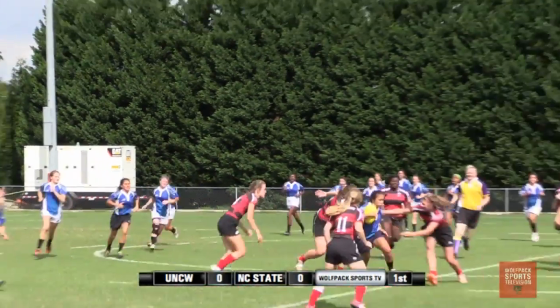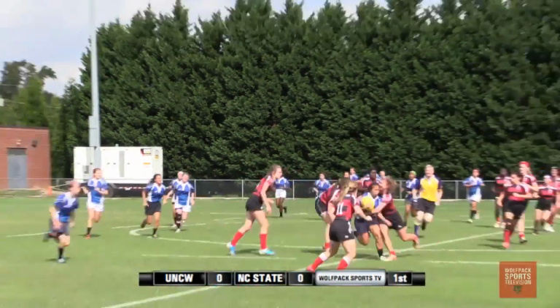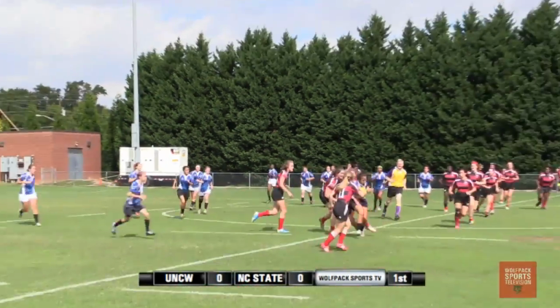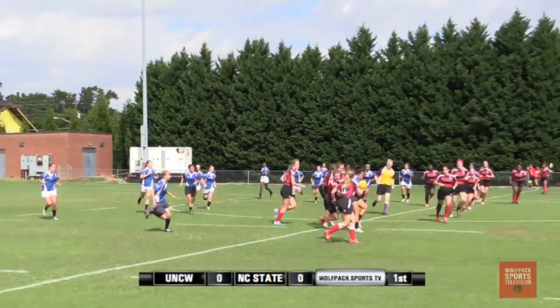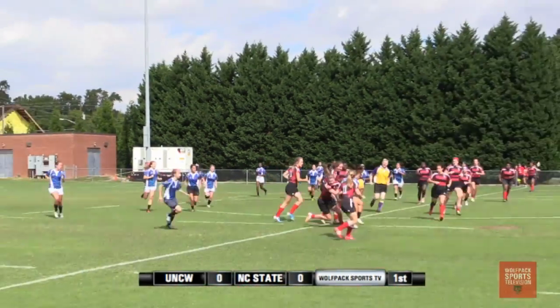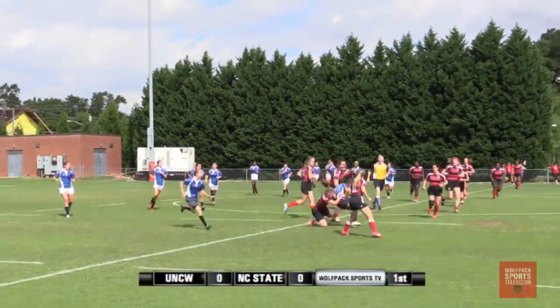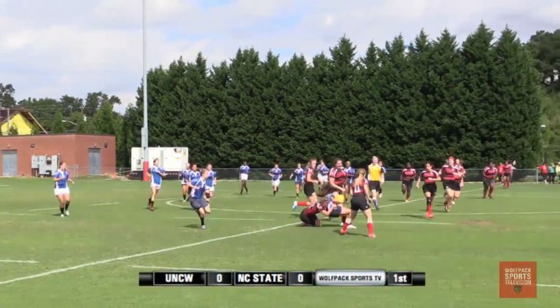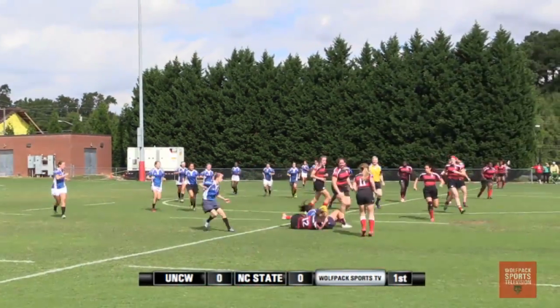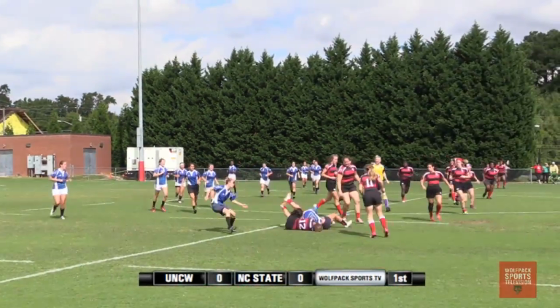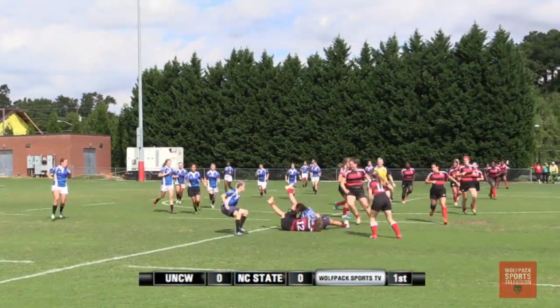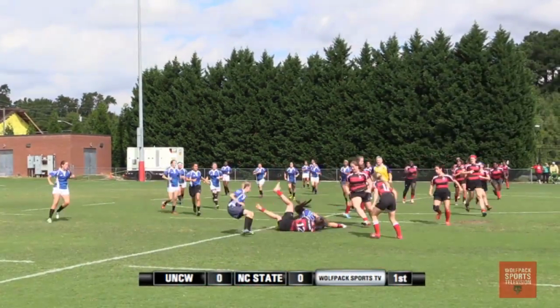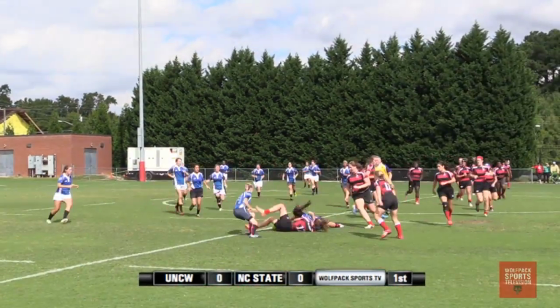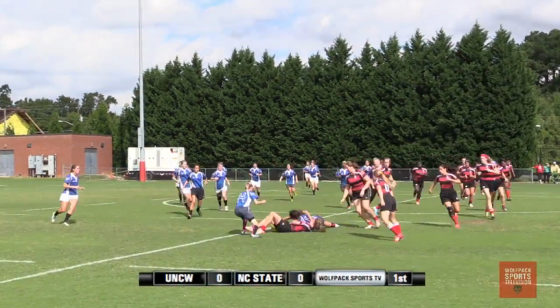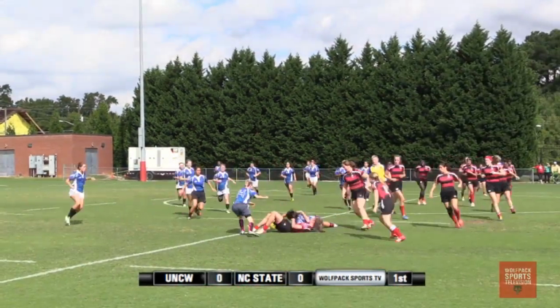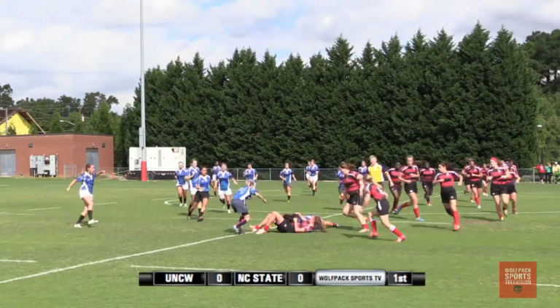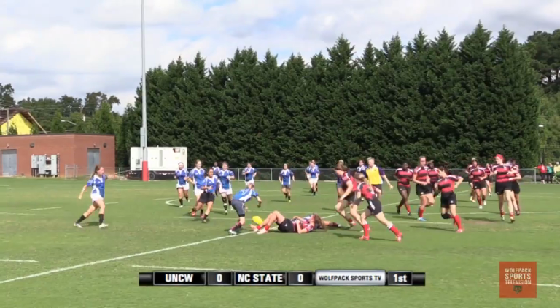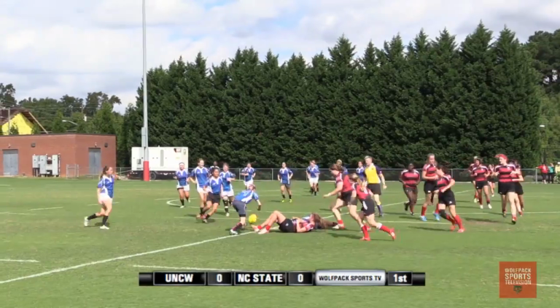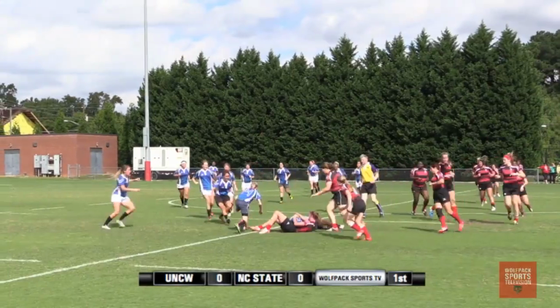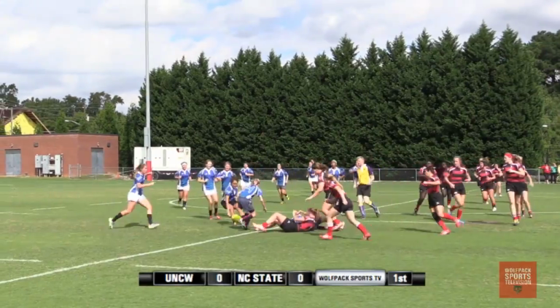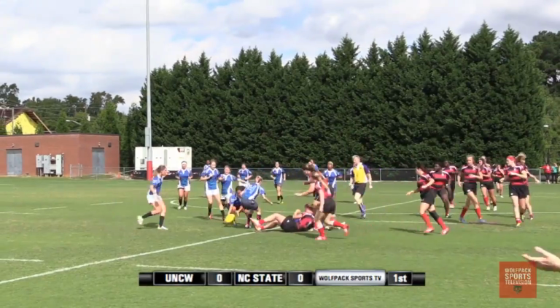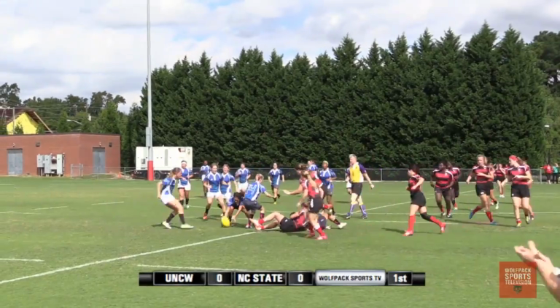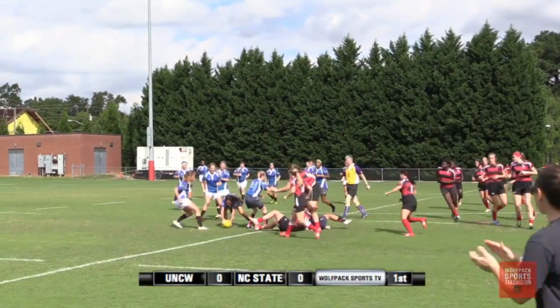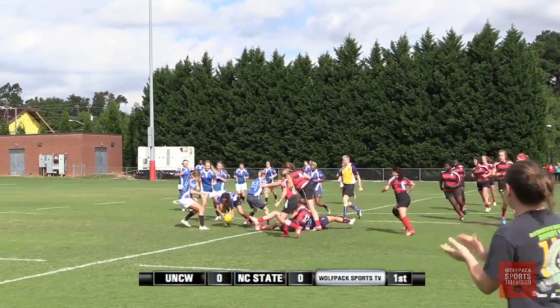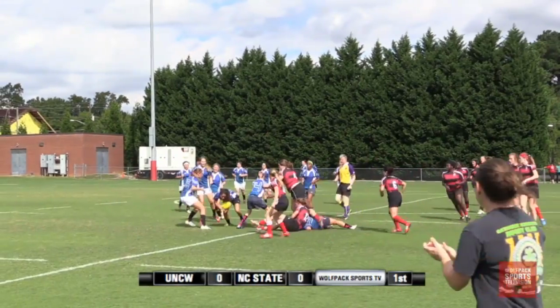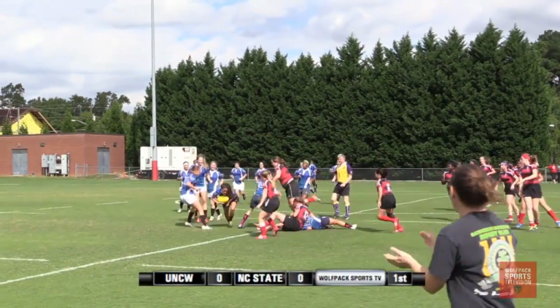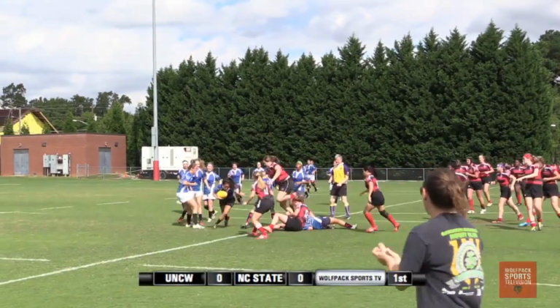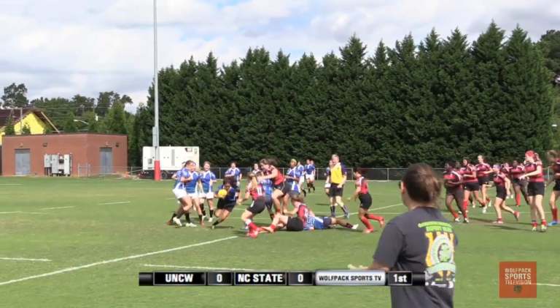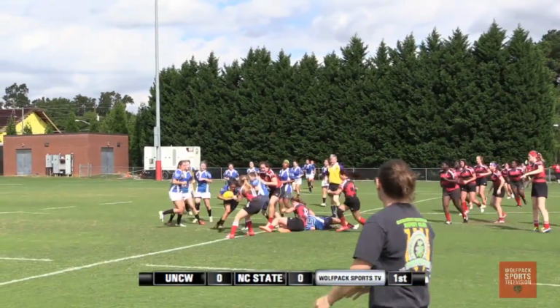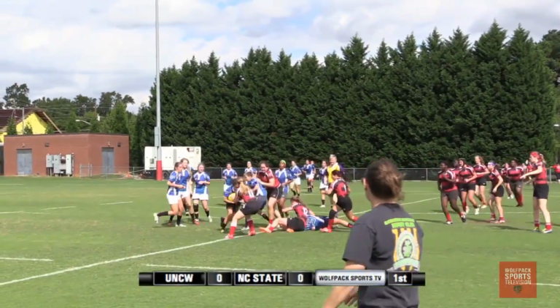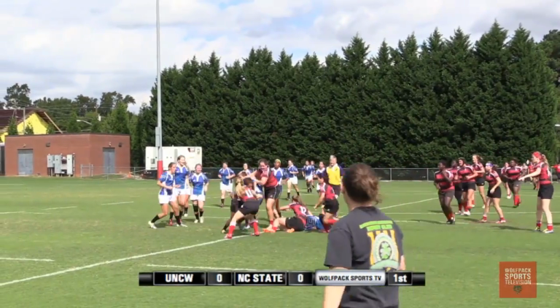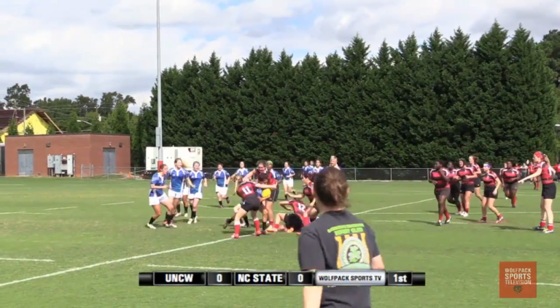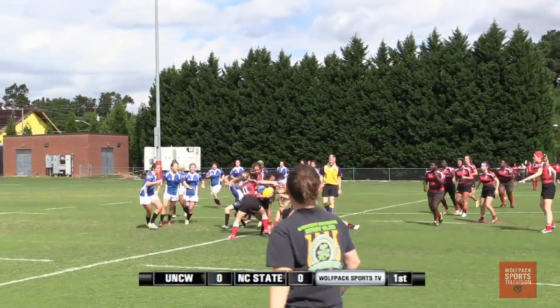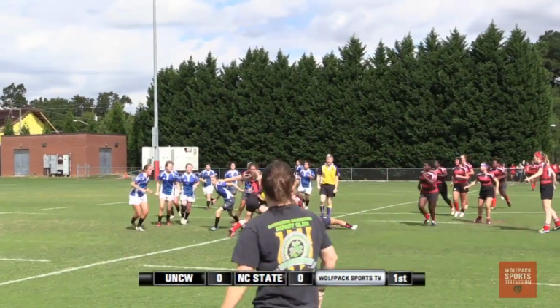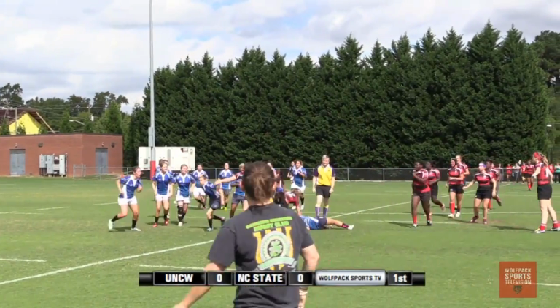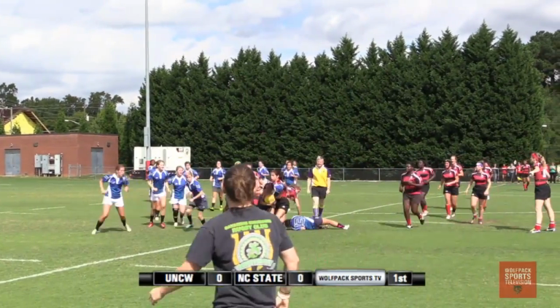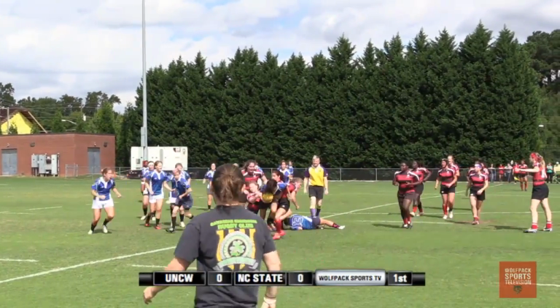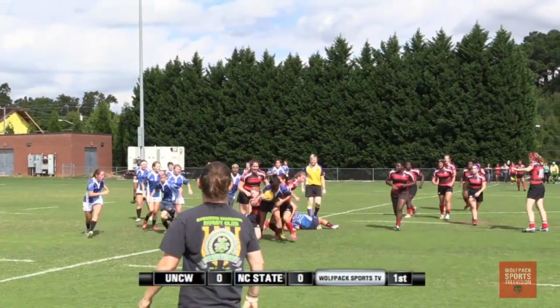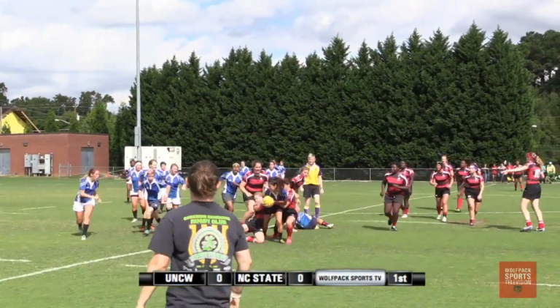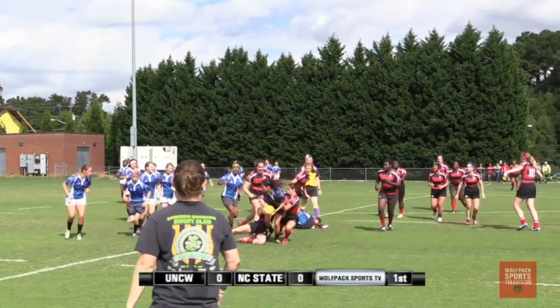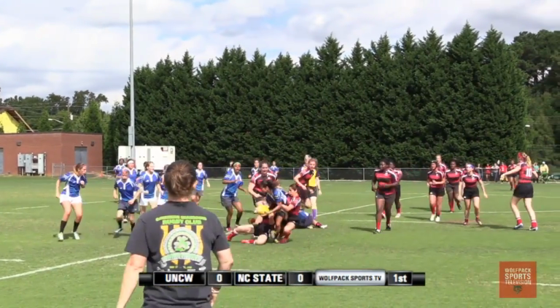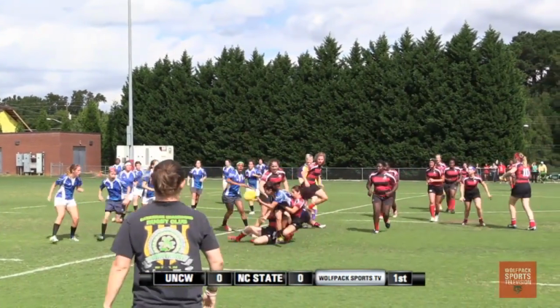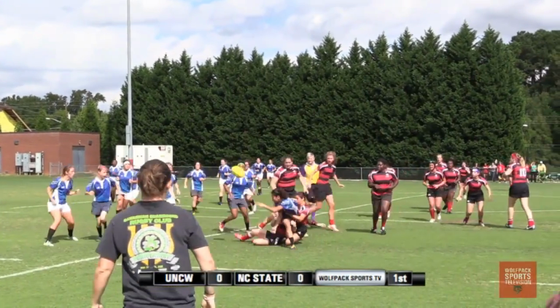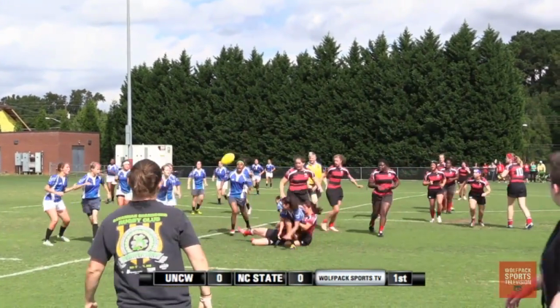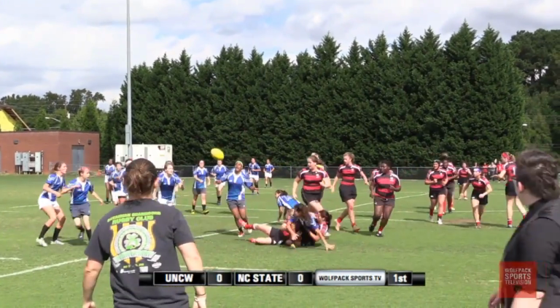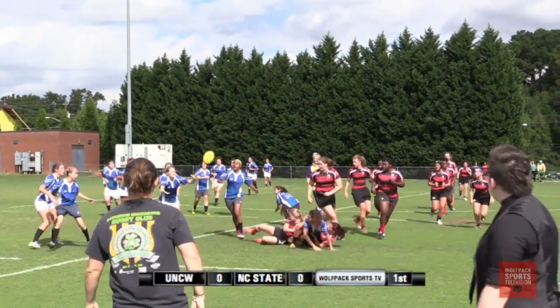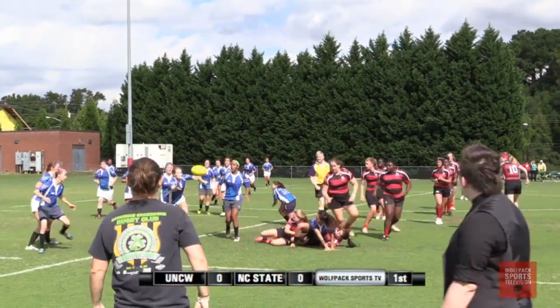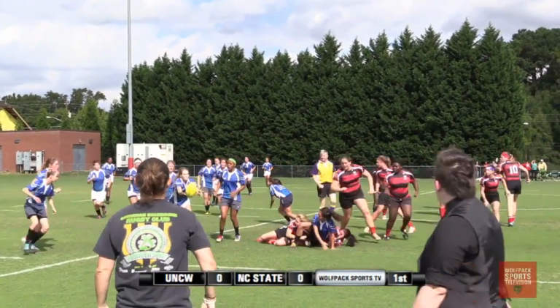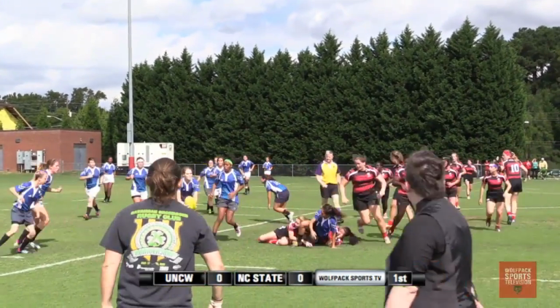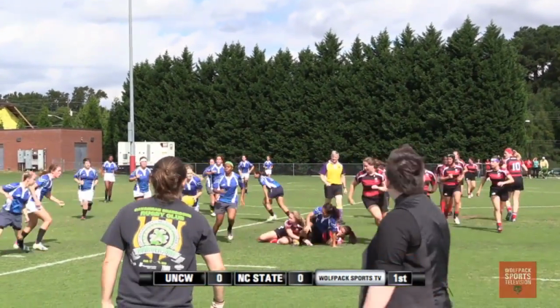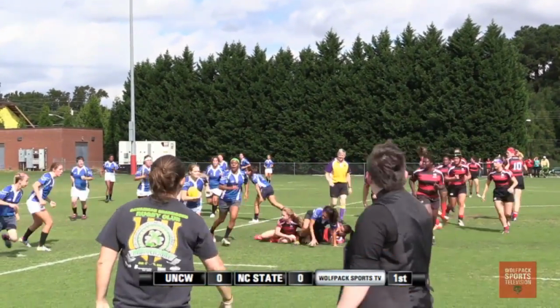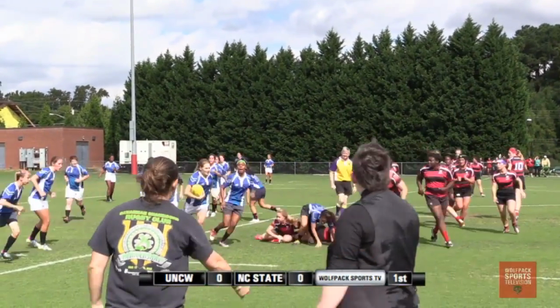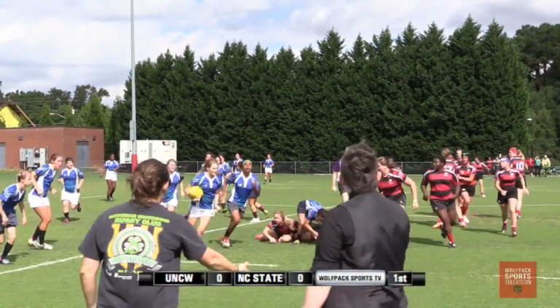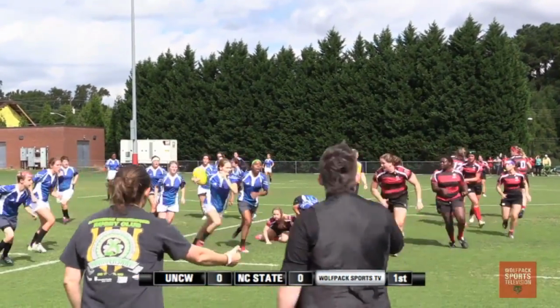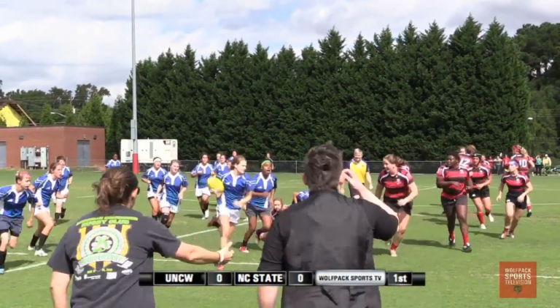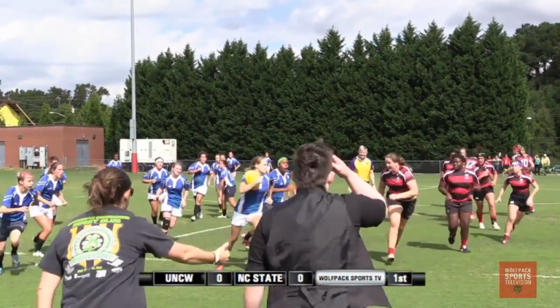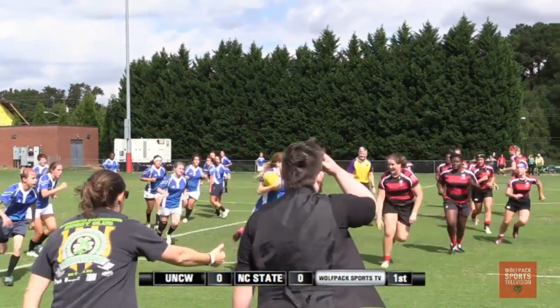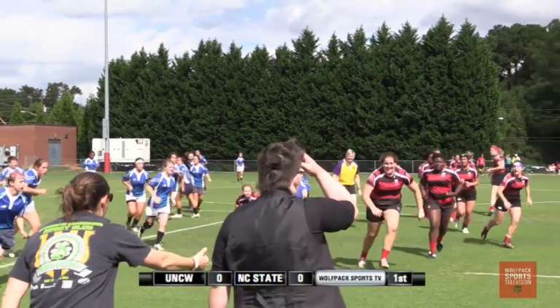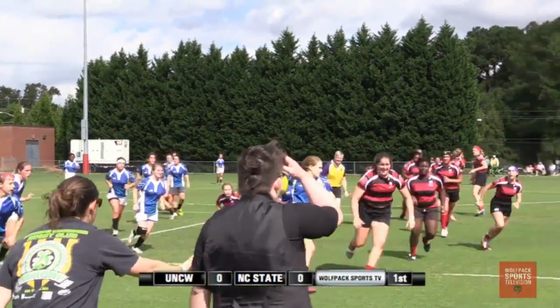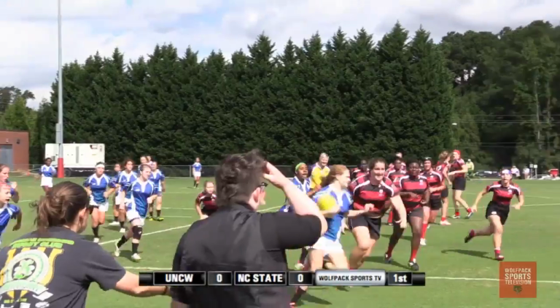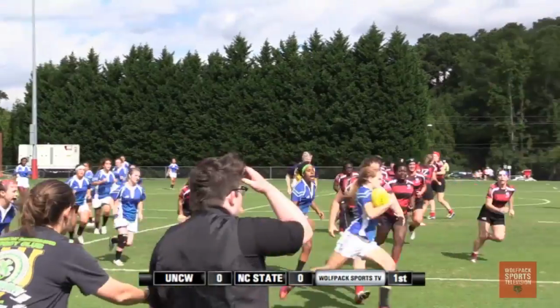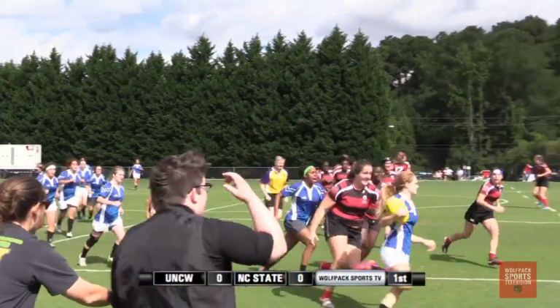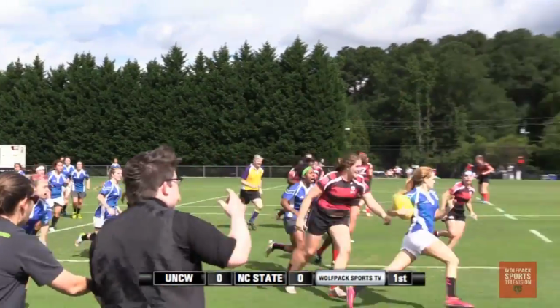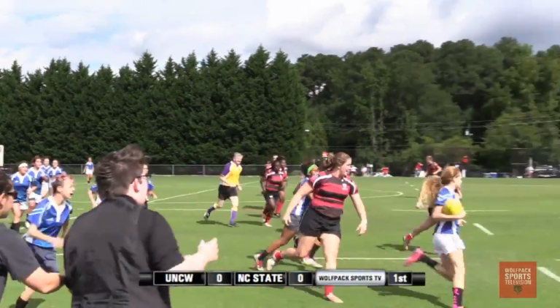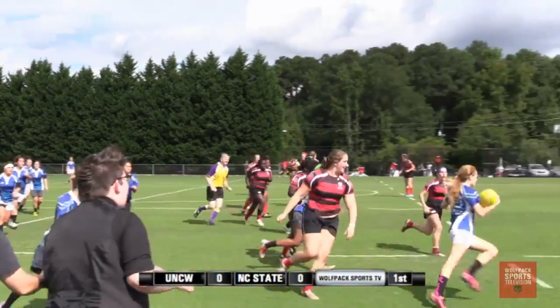This tackle — there we go. Sydney, a brand new rookie here. Nice tackle there. She comes from a large basketball background.